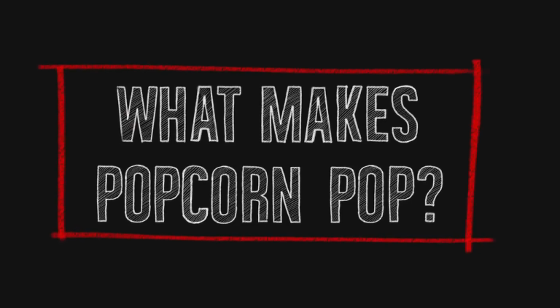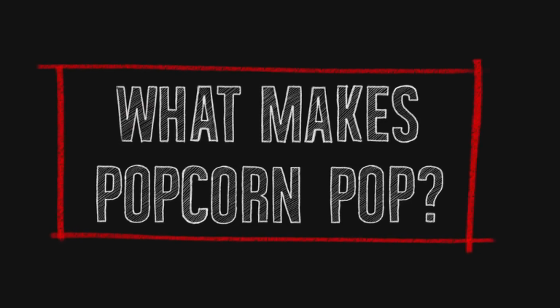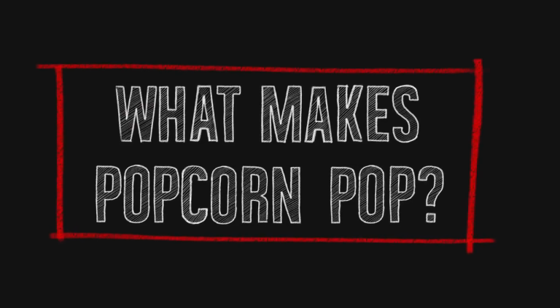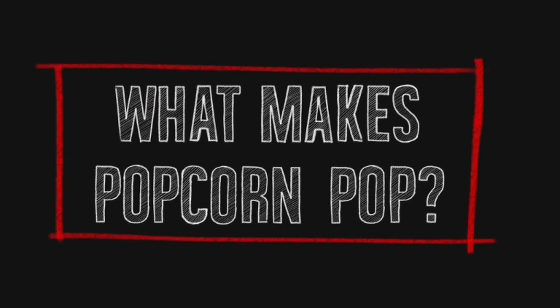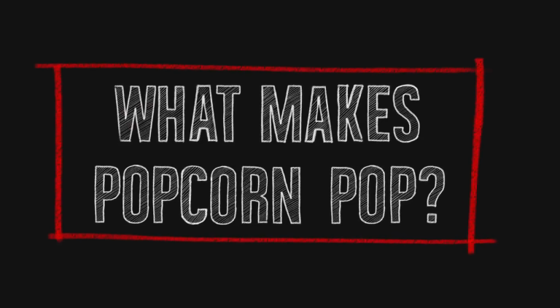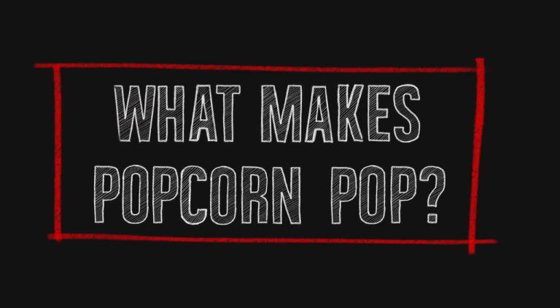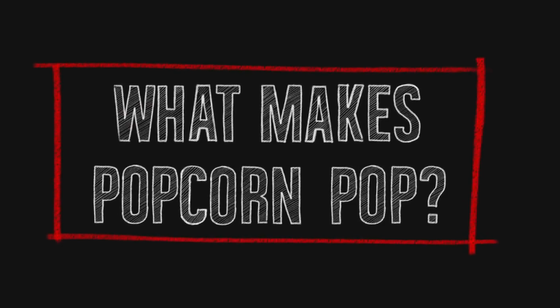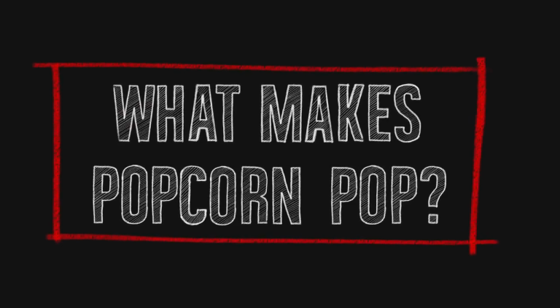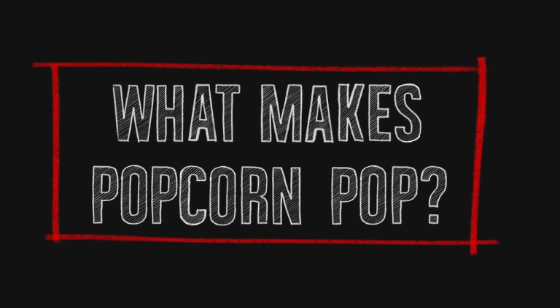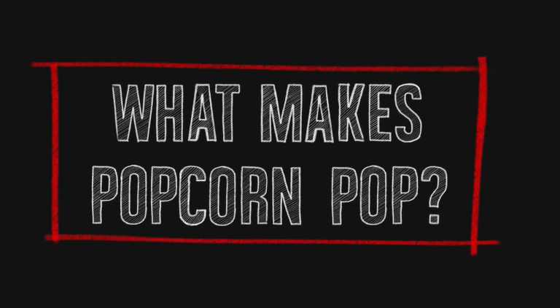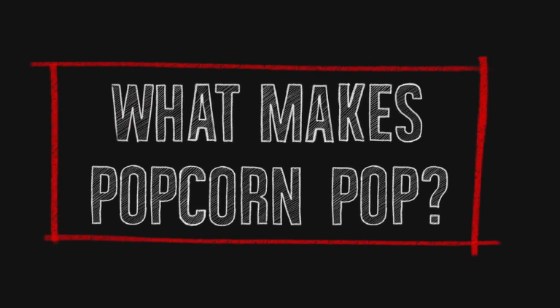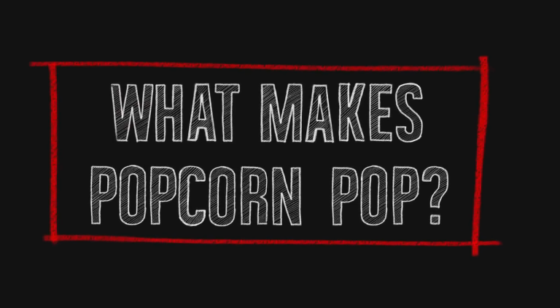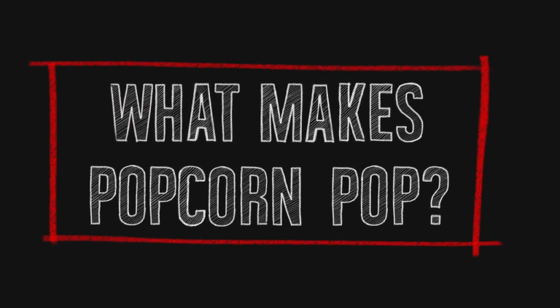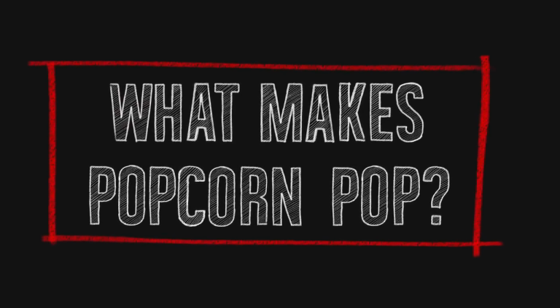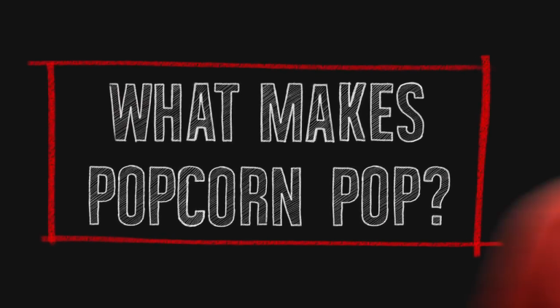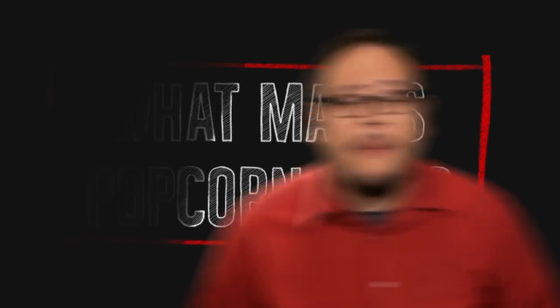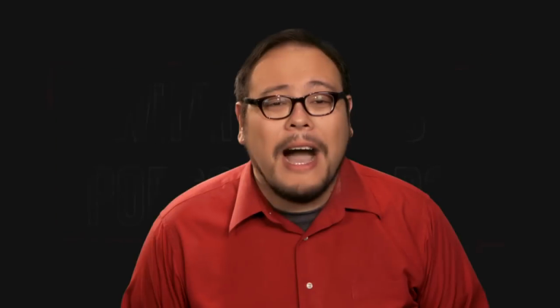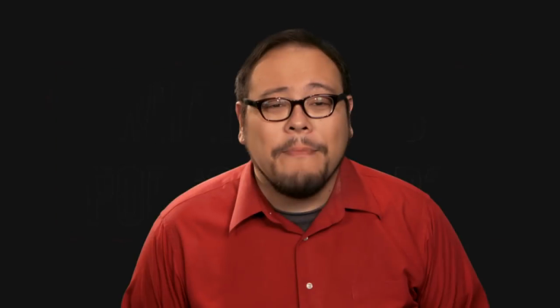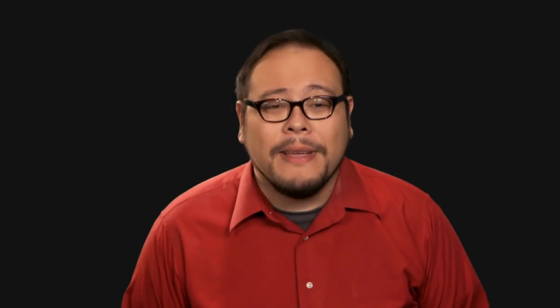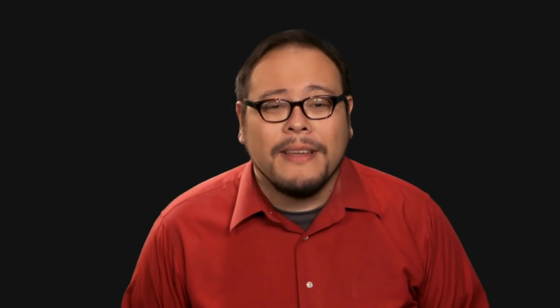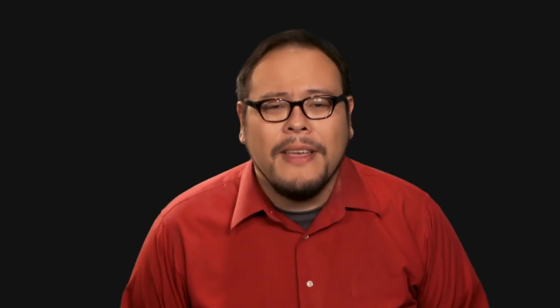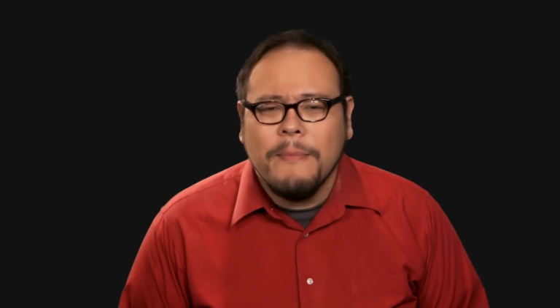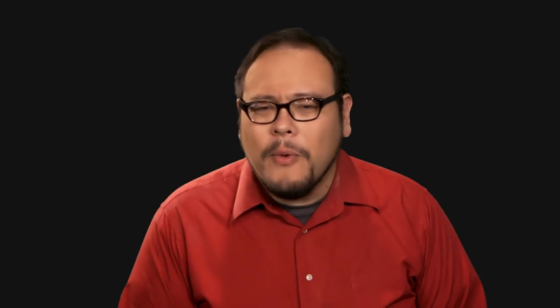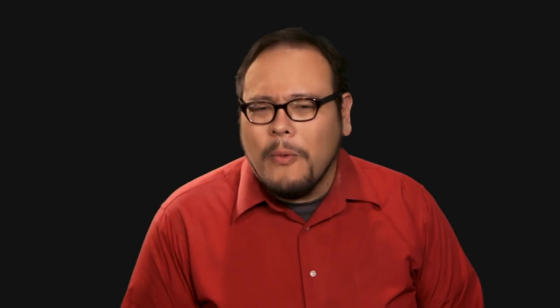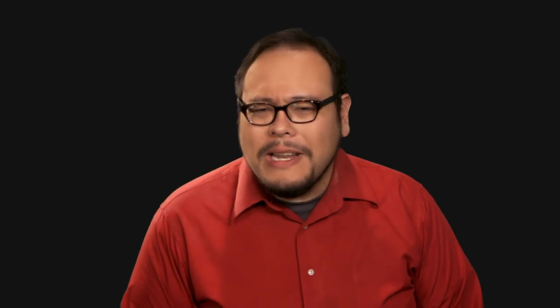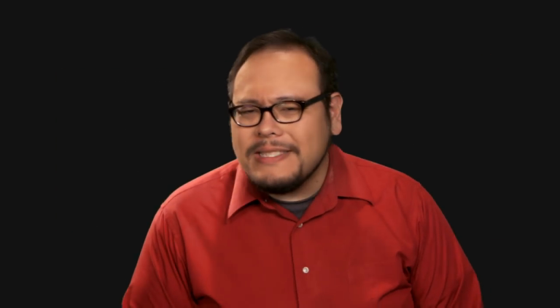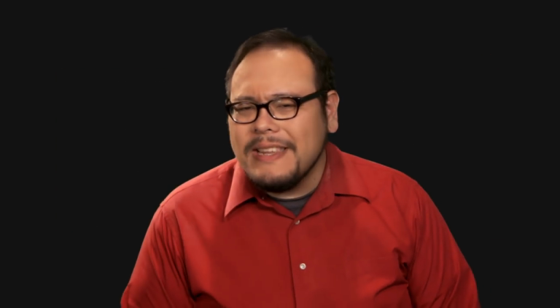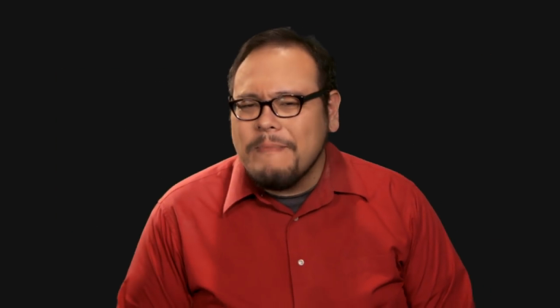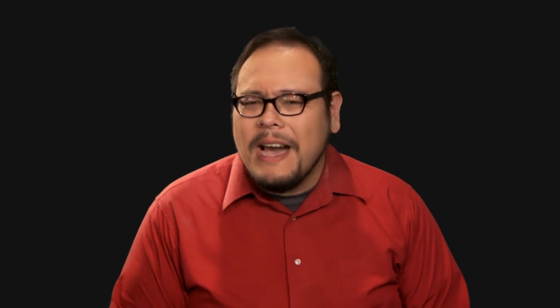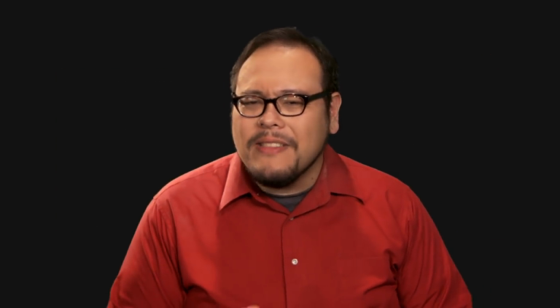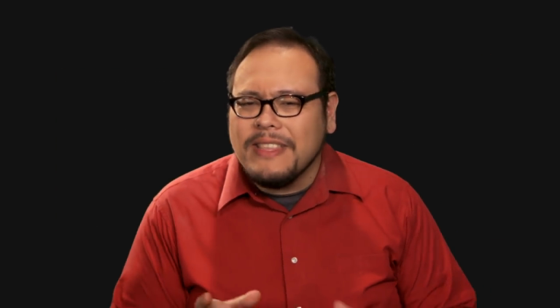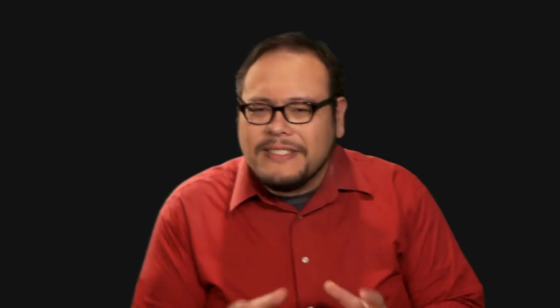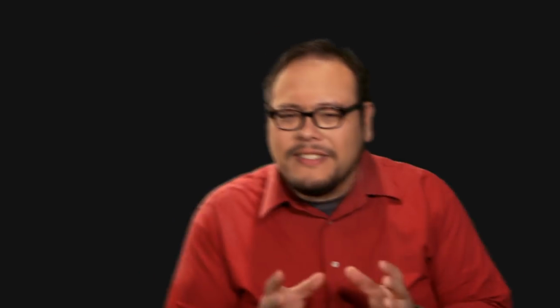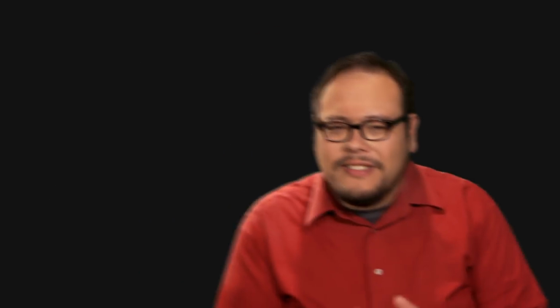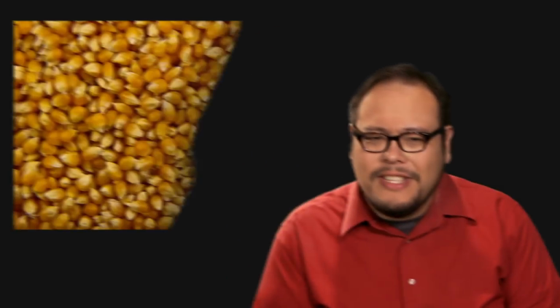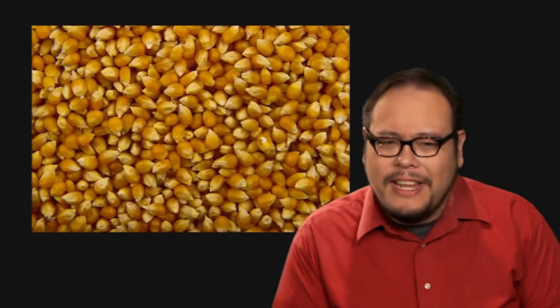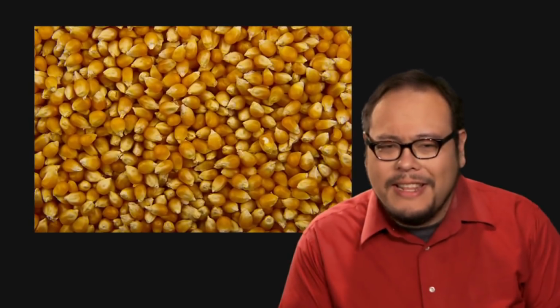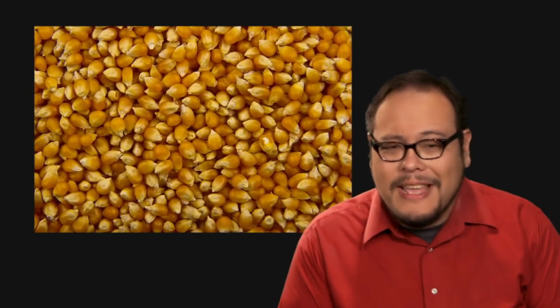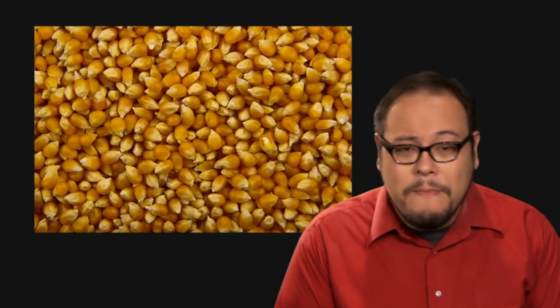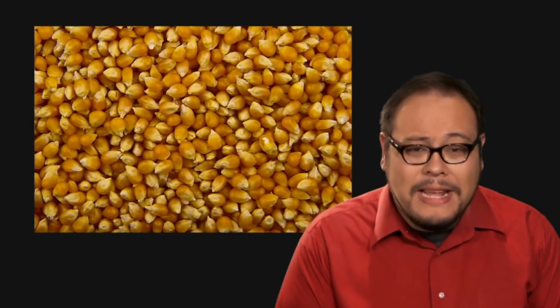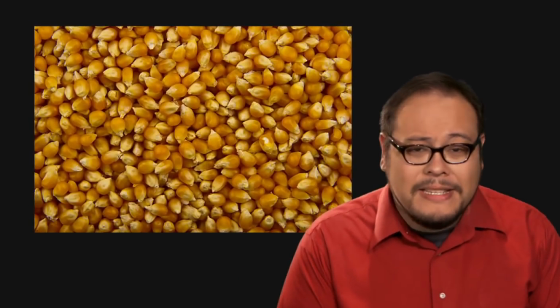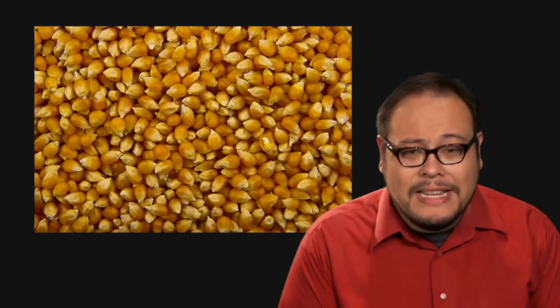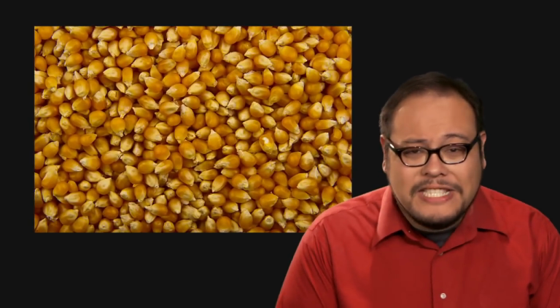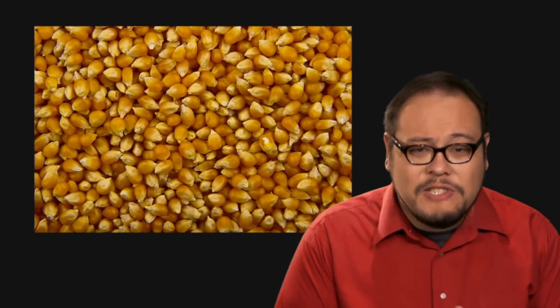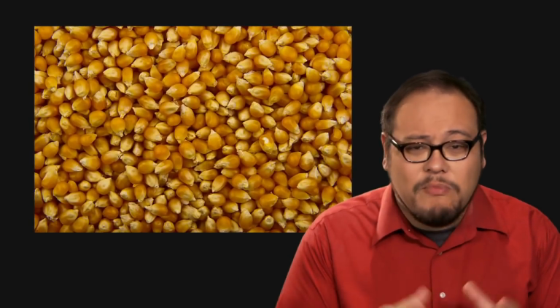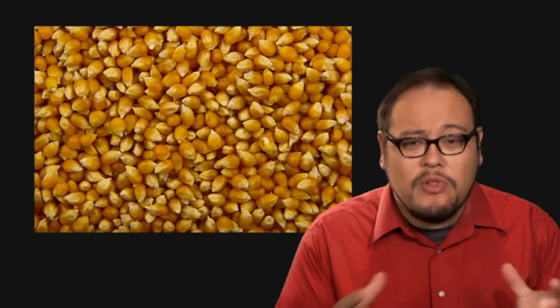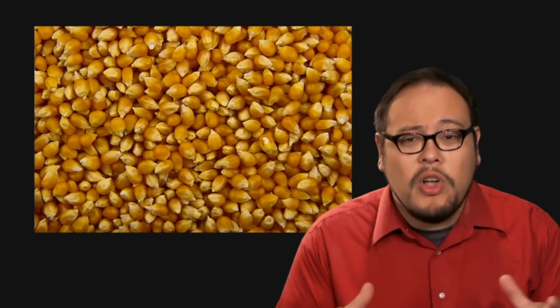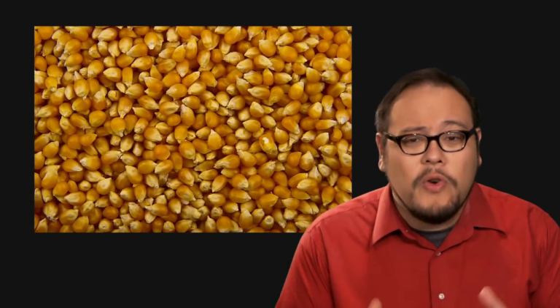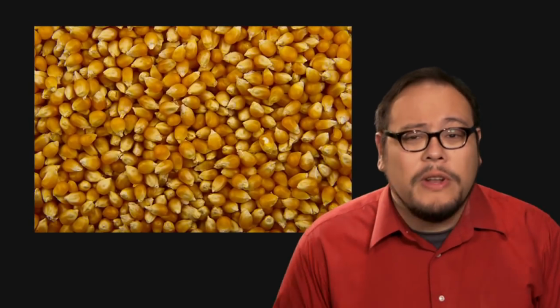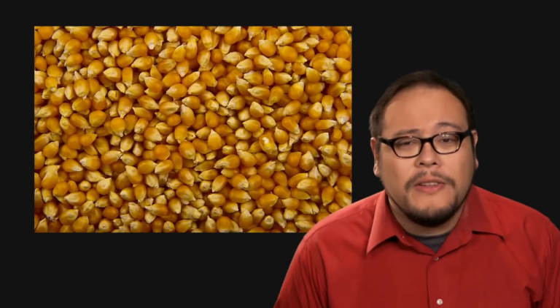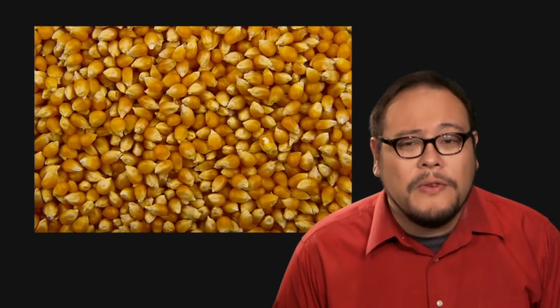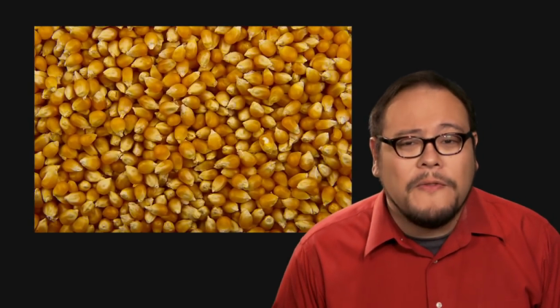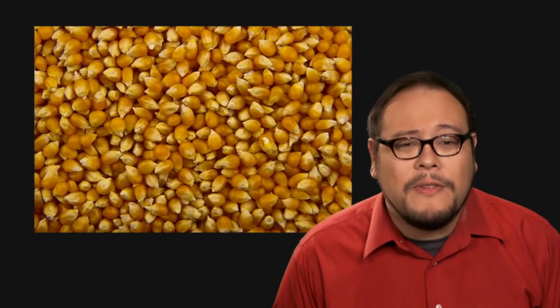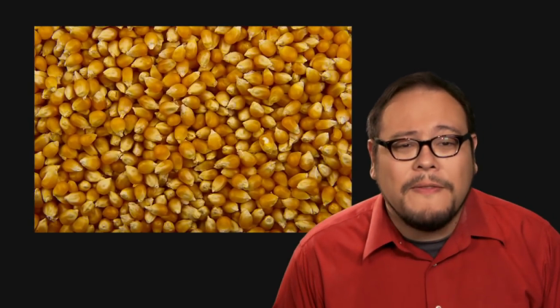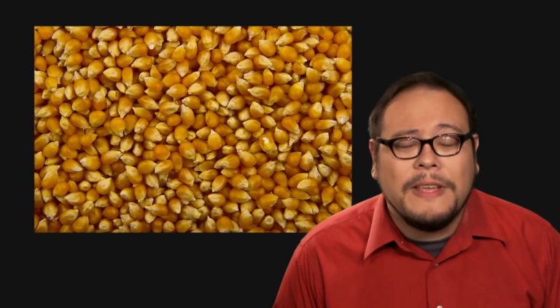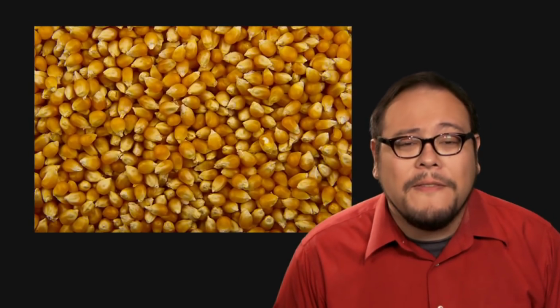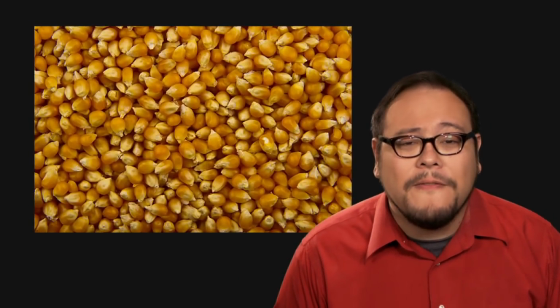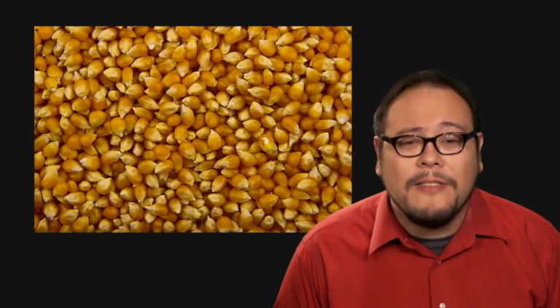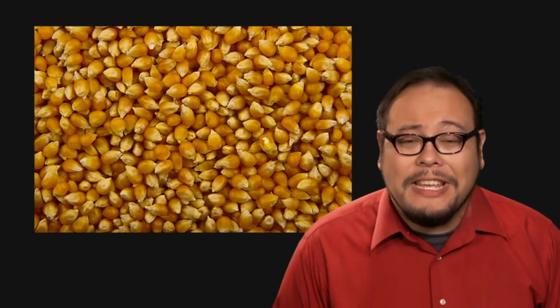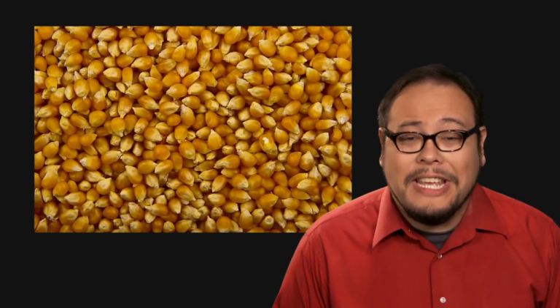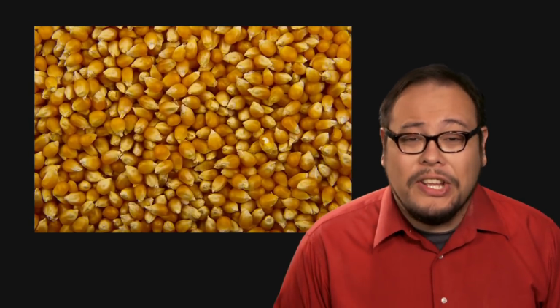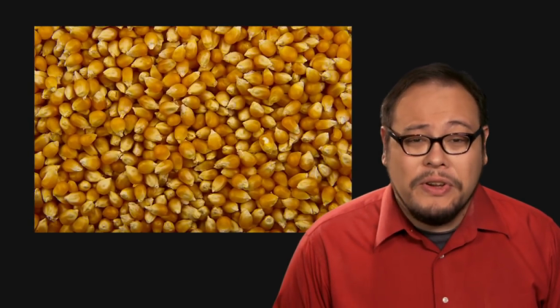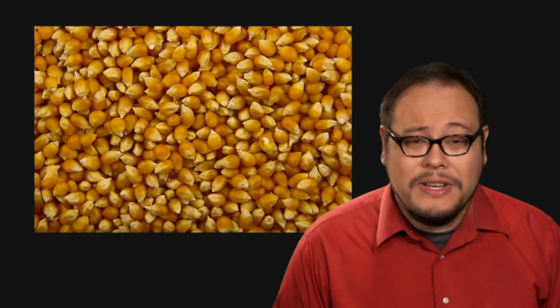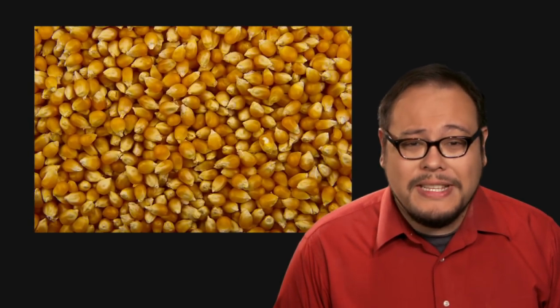That magical sound of corn popping. But what is it about this seed that makes it explode into fluffy, flaky goodness?